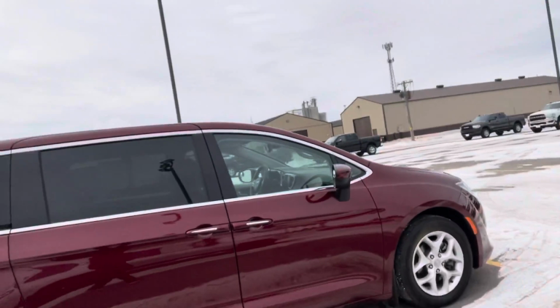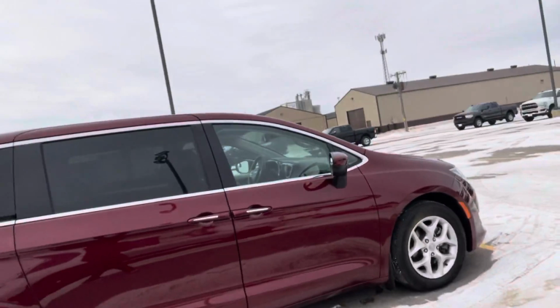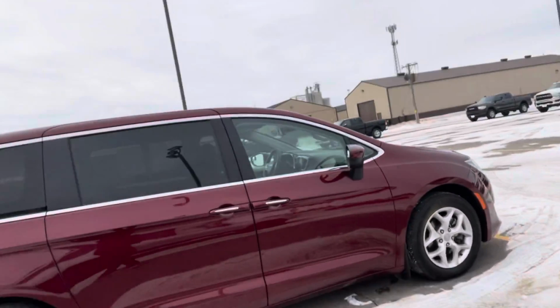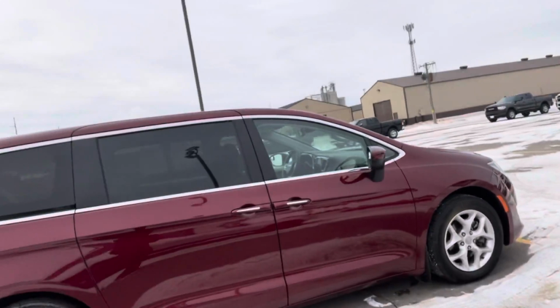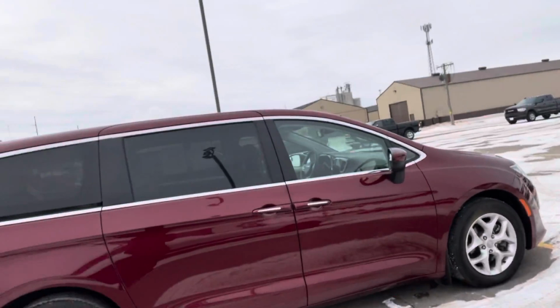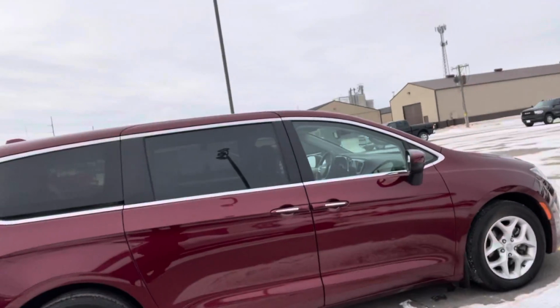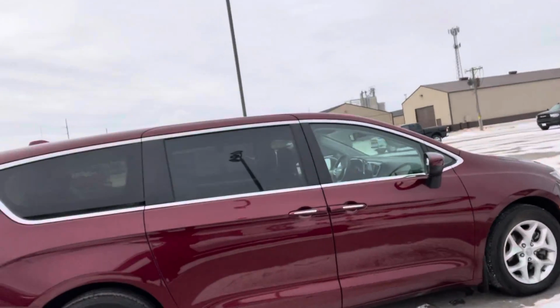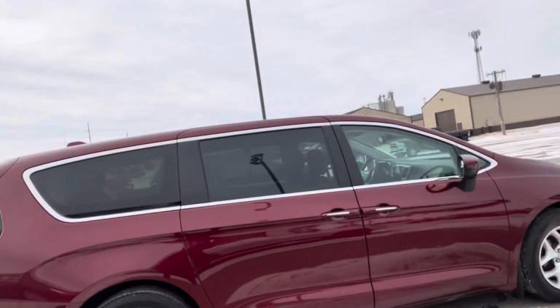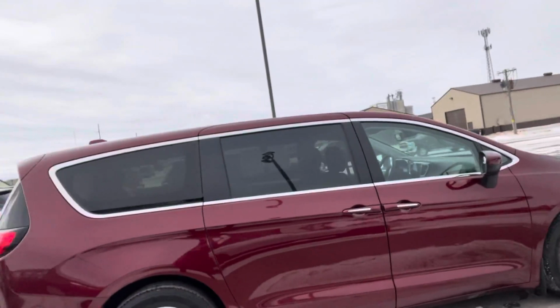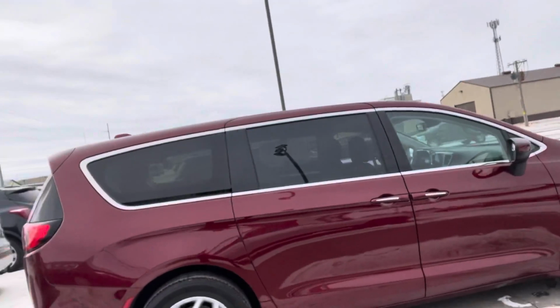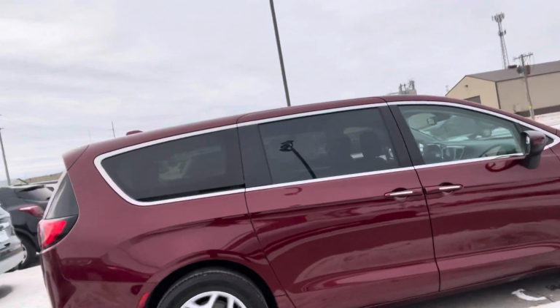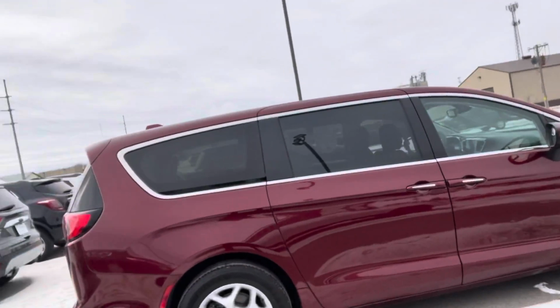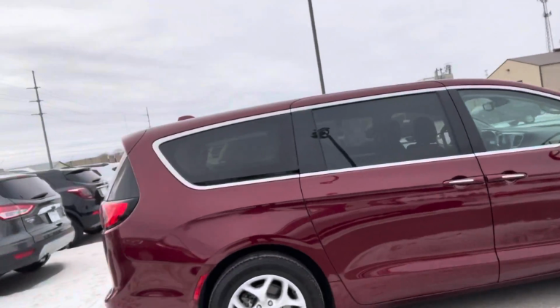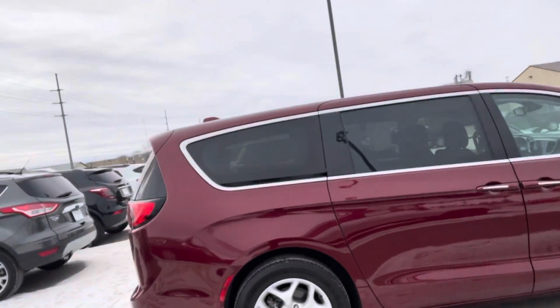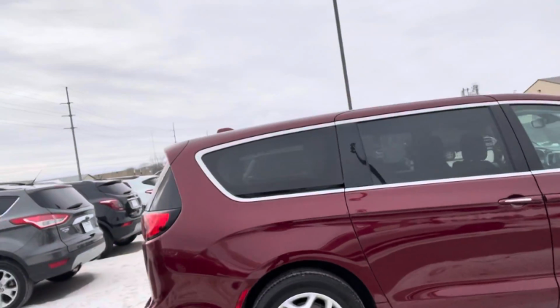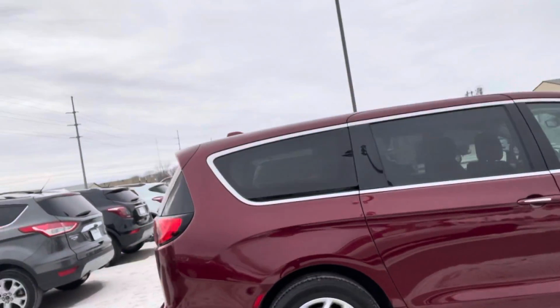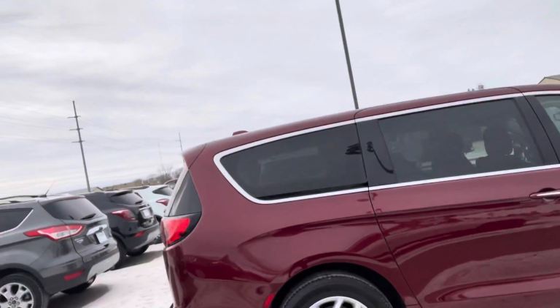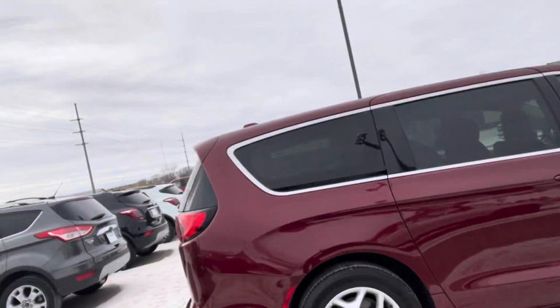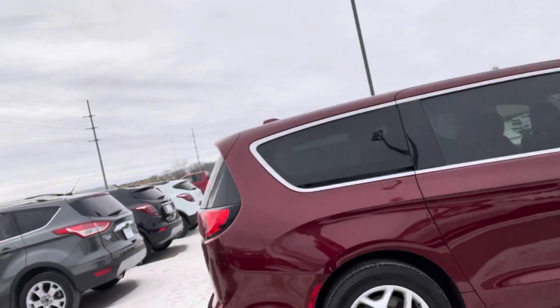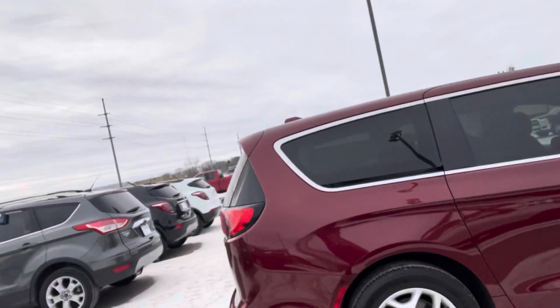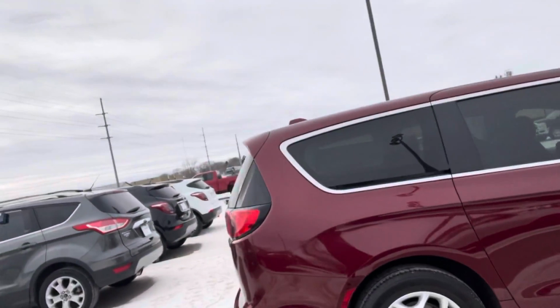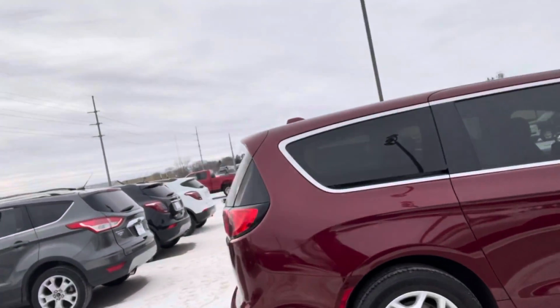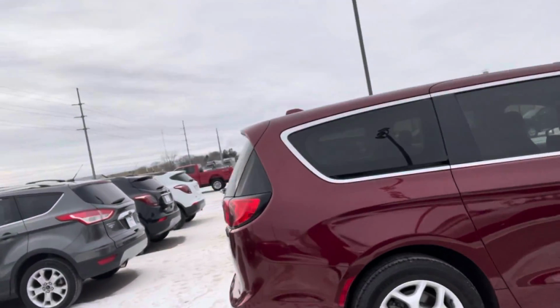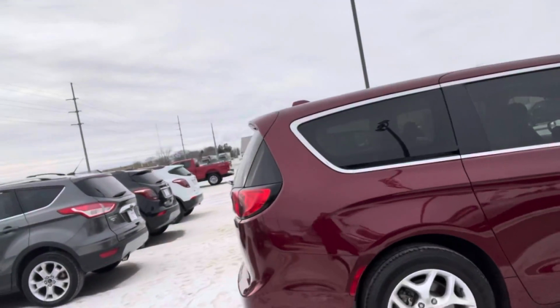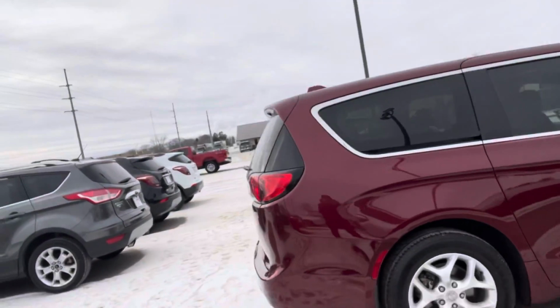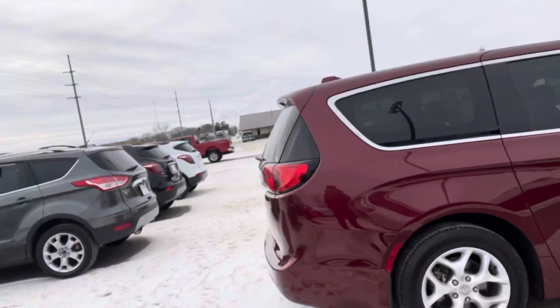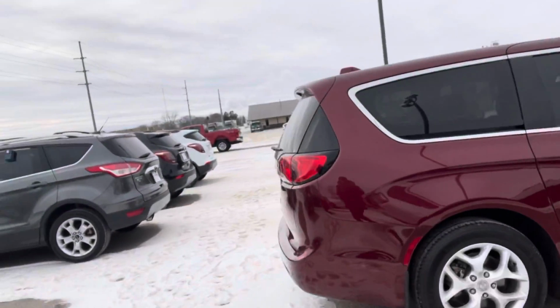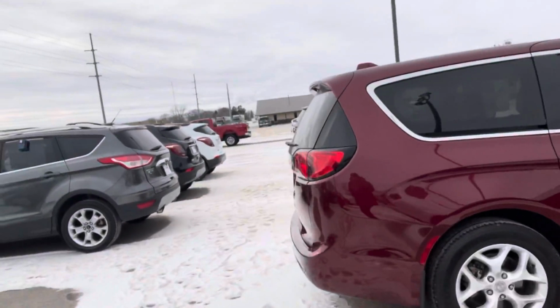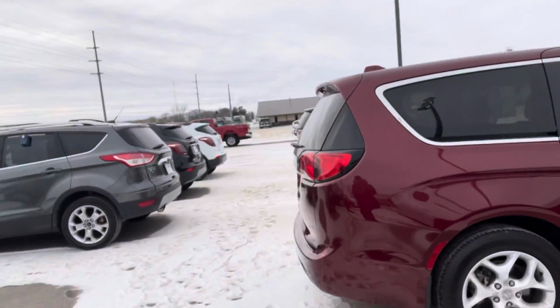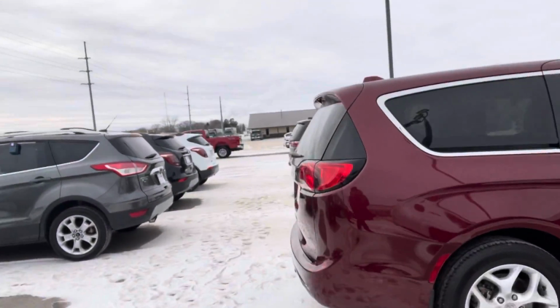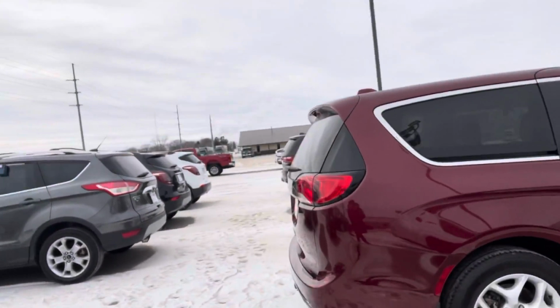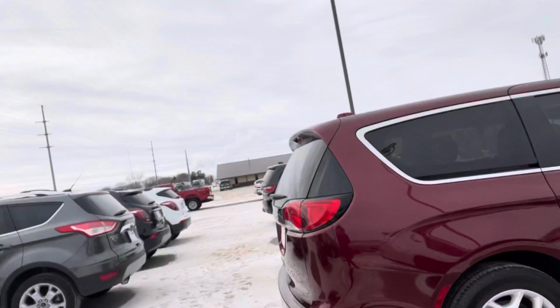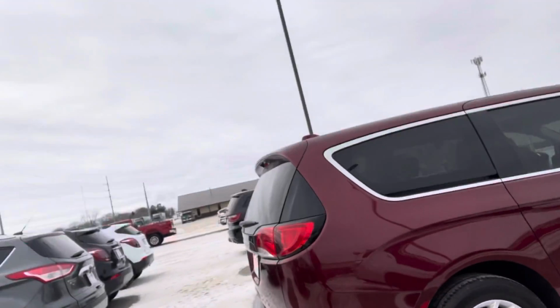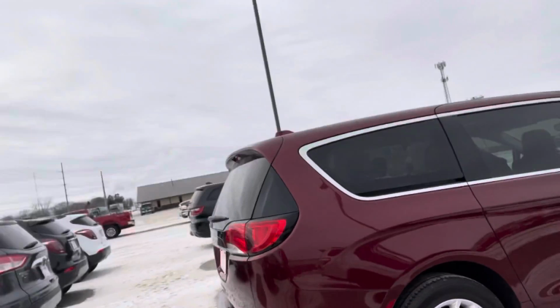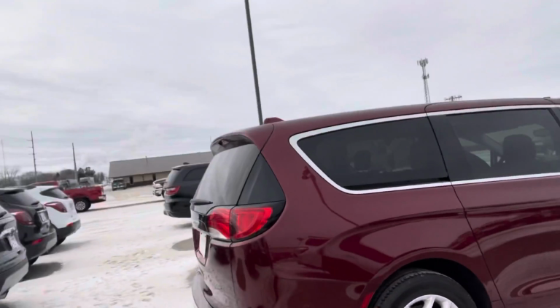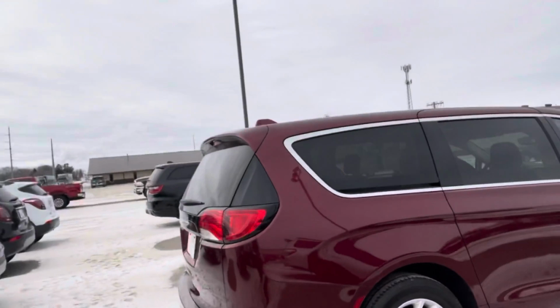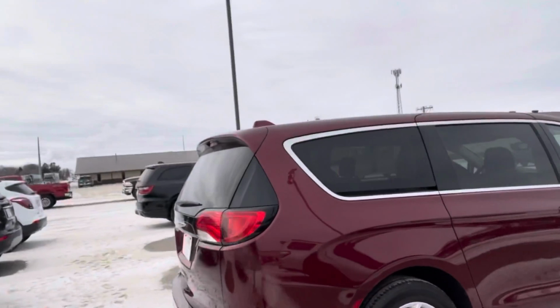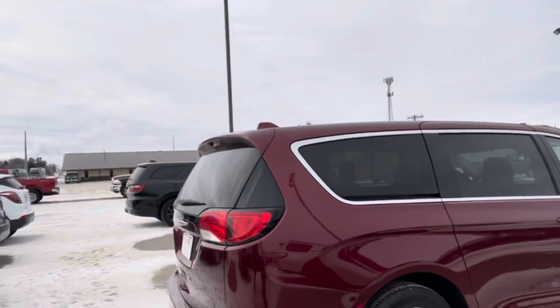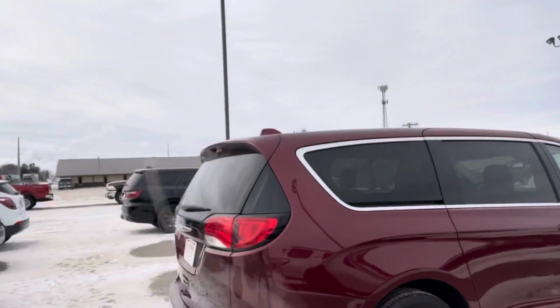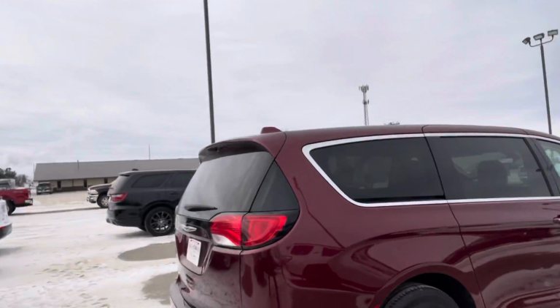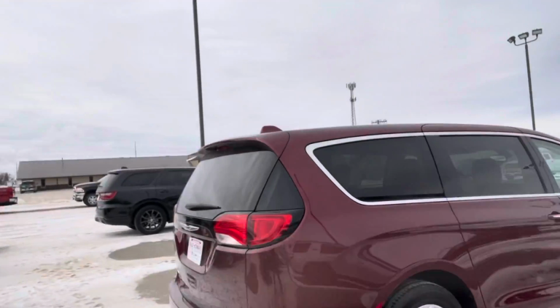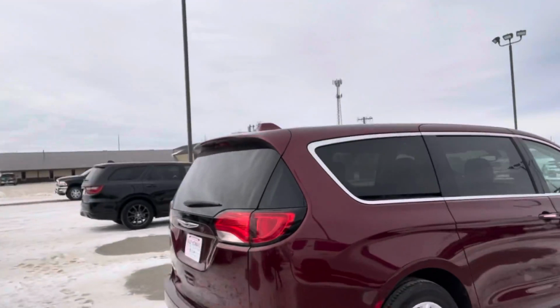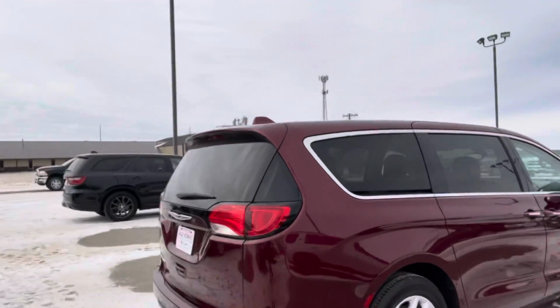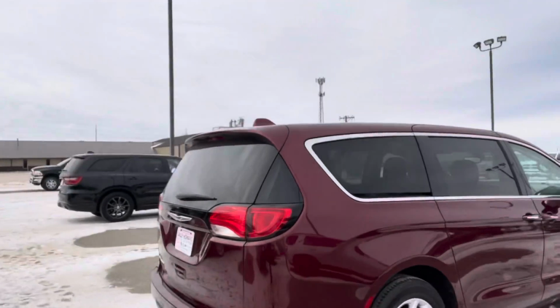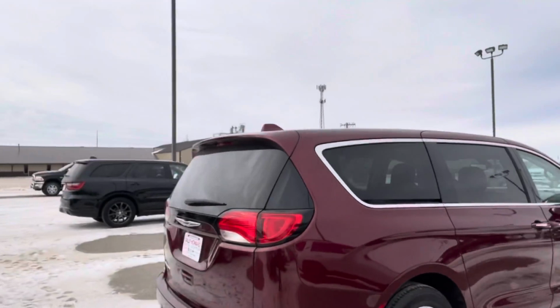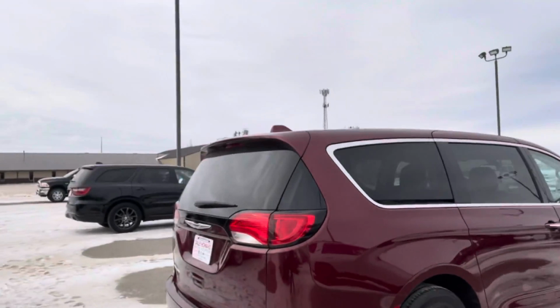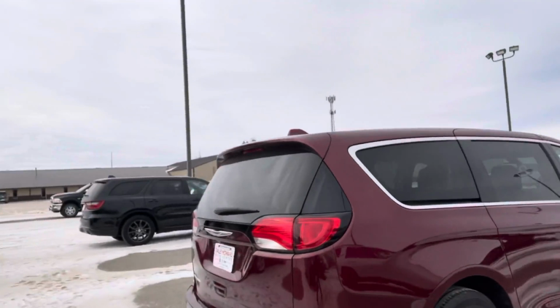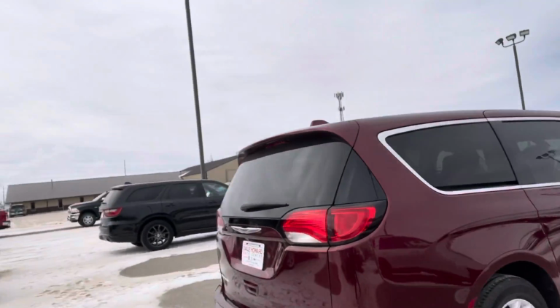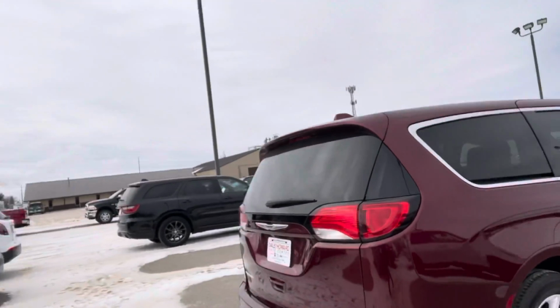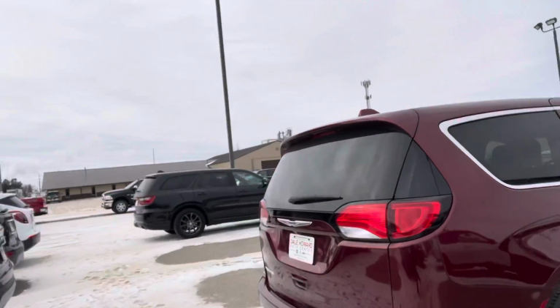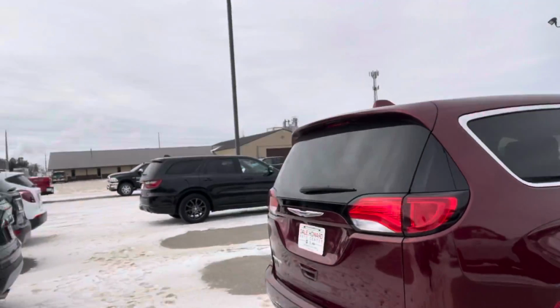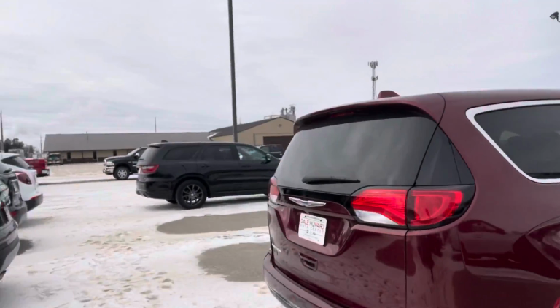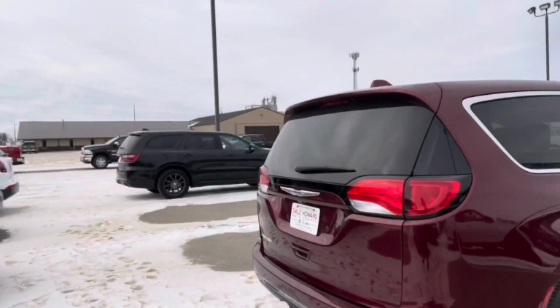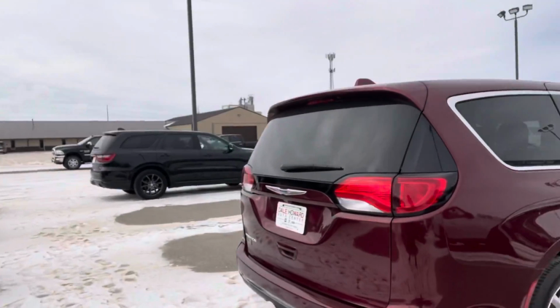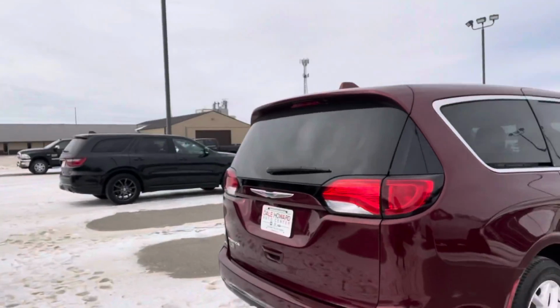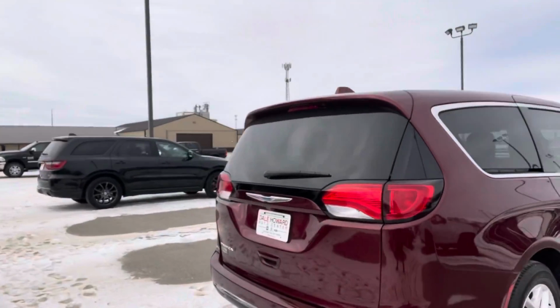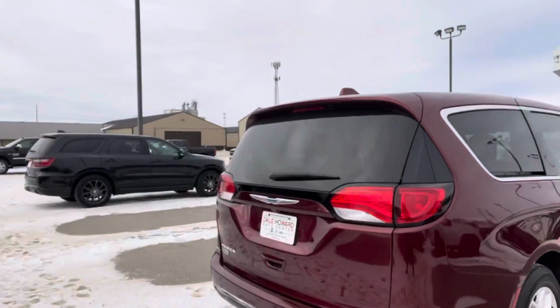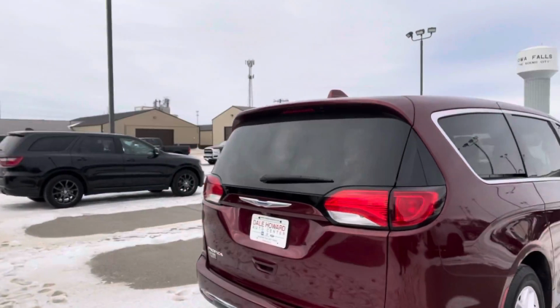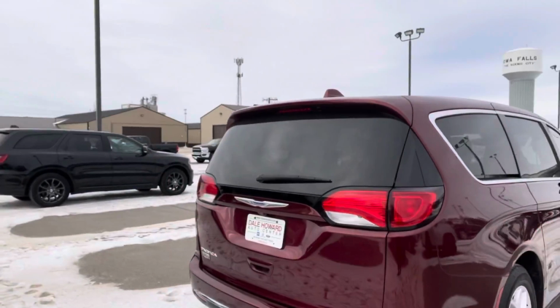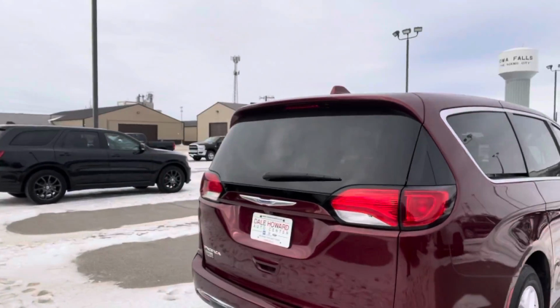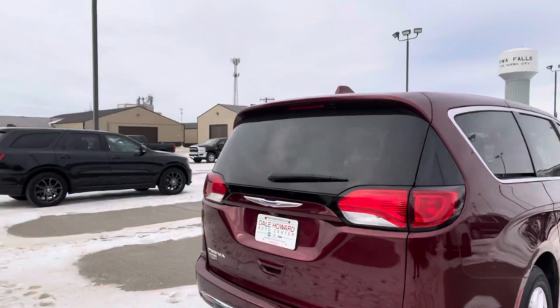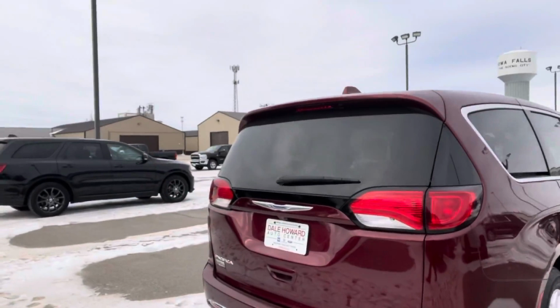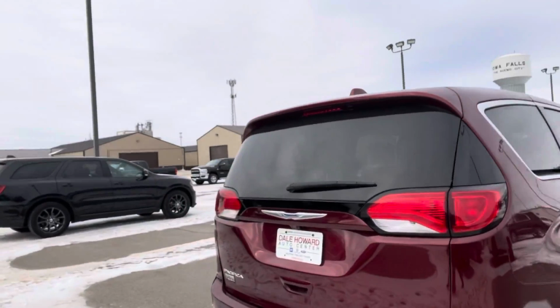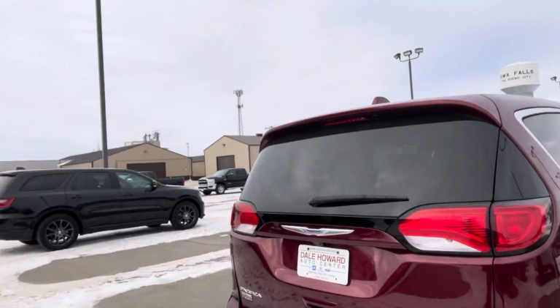Looking around the outside, super clean. Not seeing any dents, dings, scratches, paint chips, anything like that.